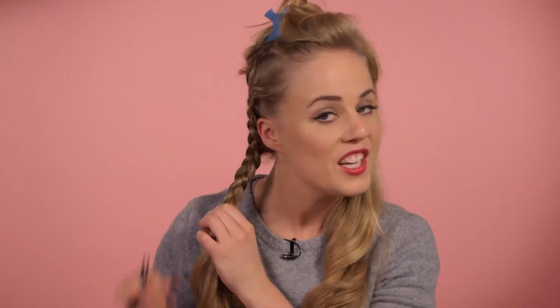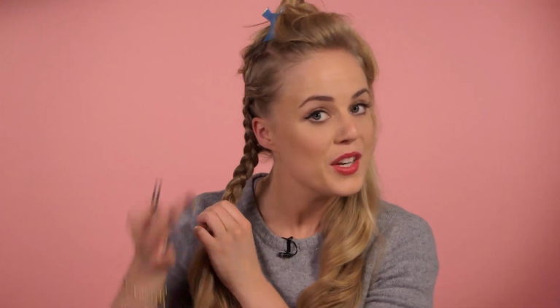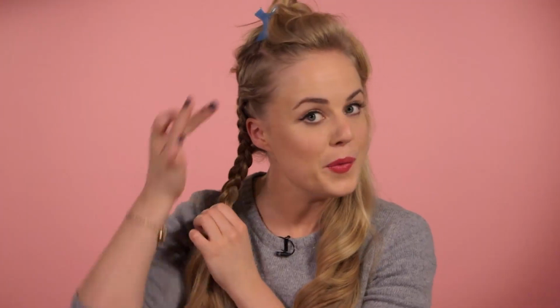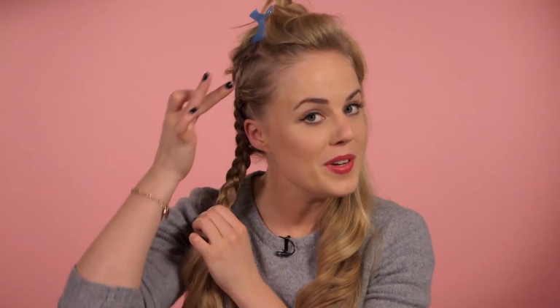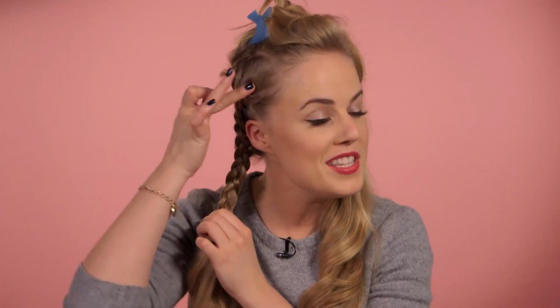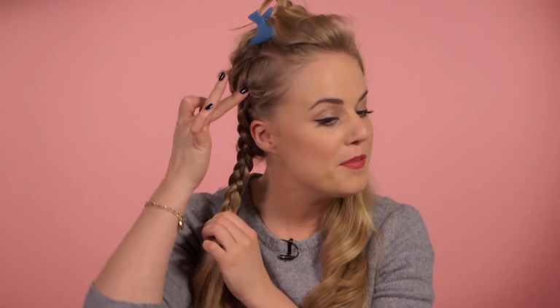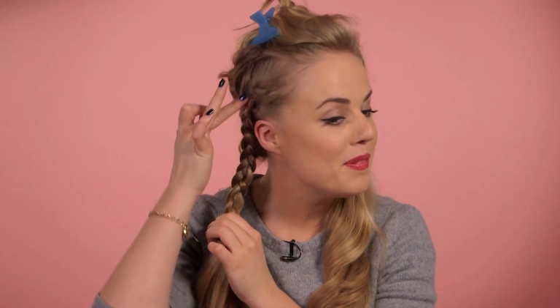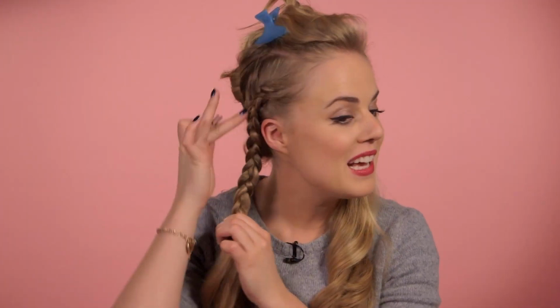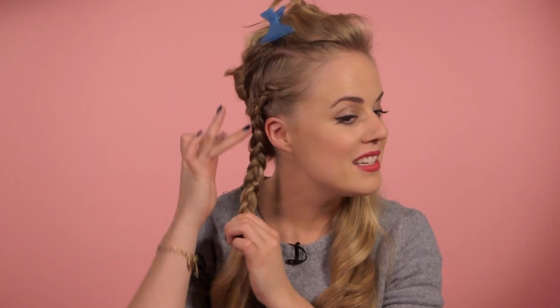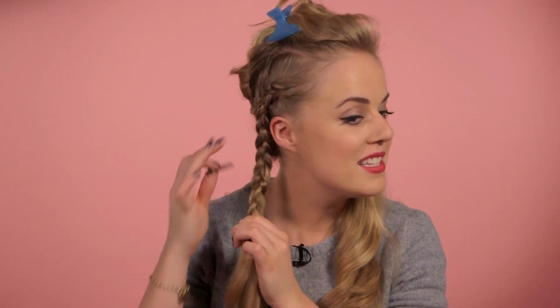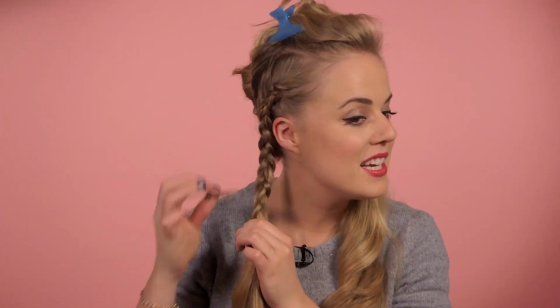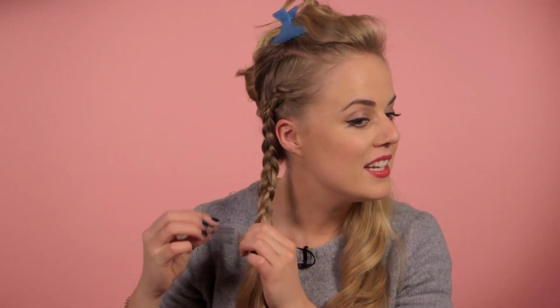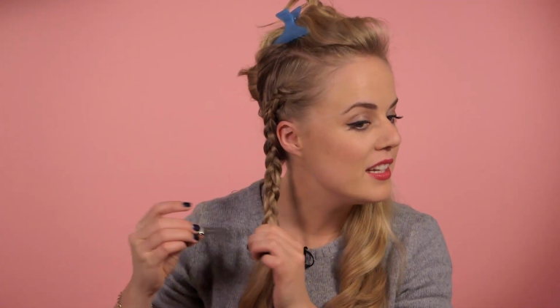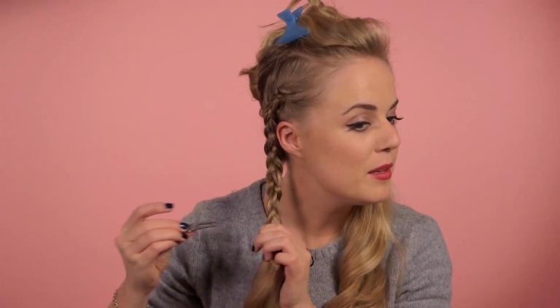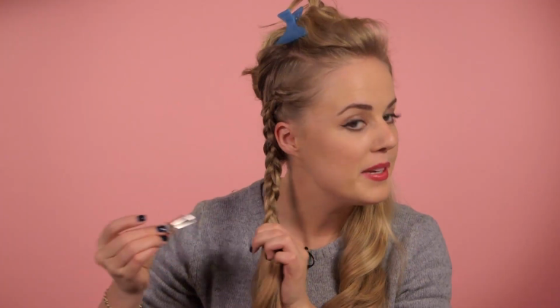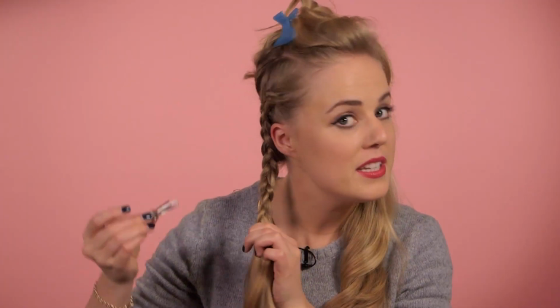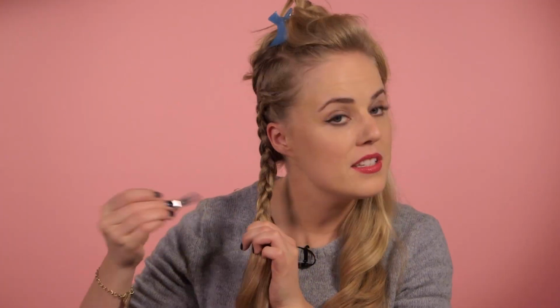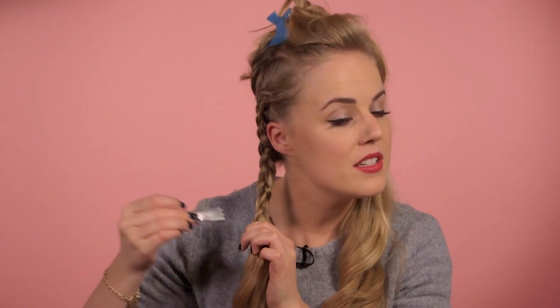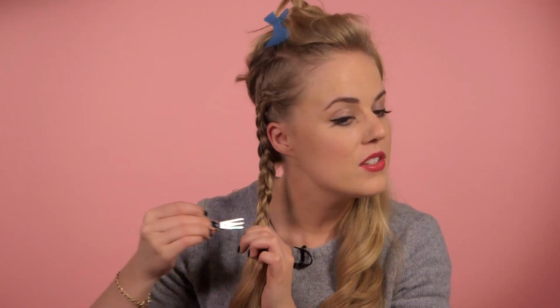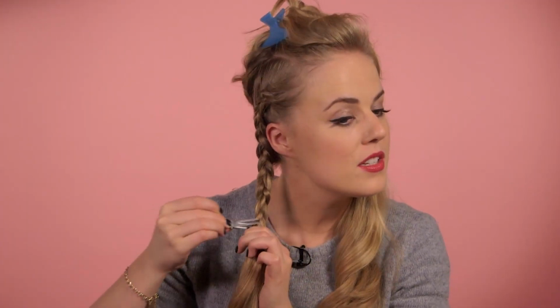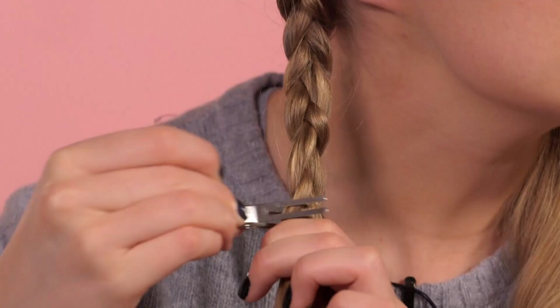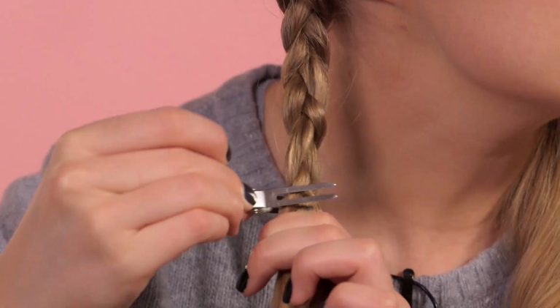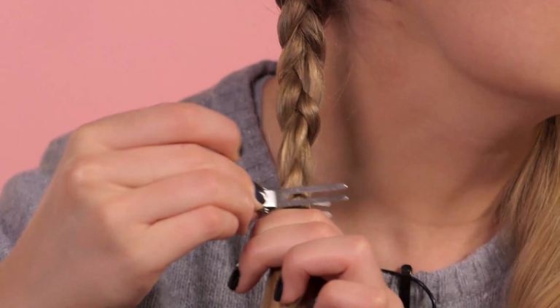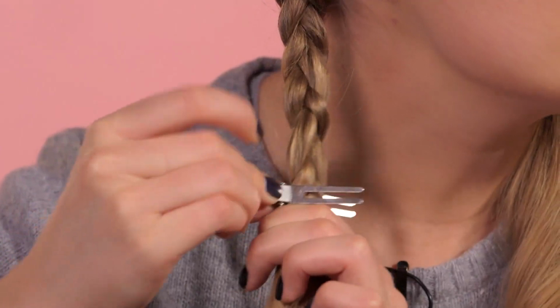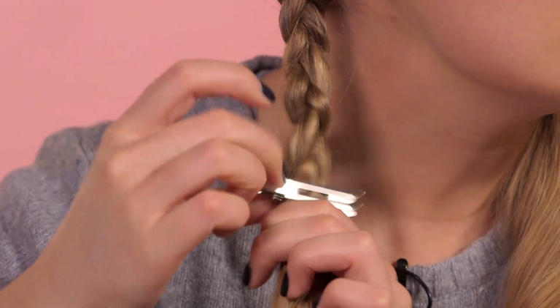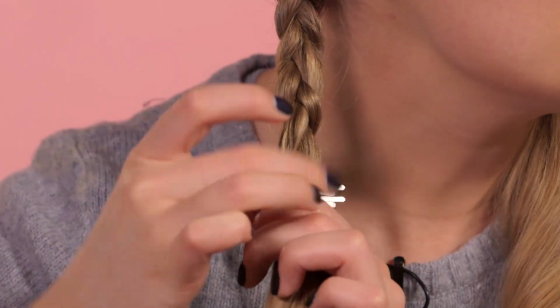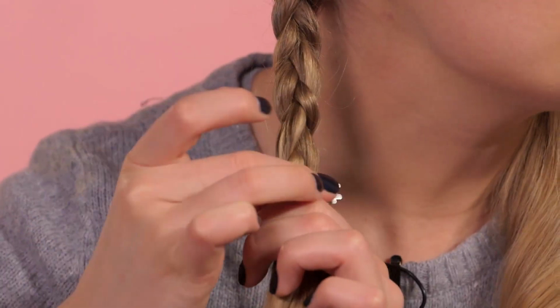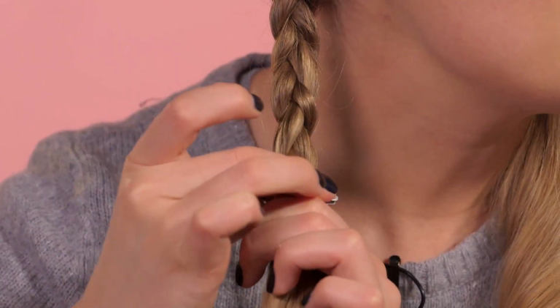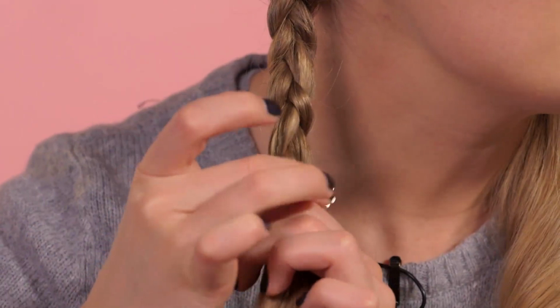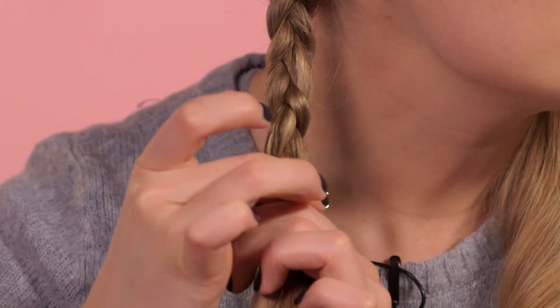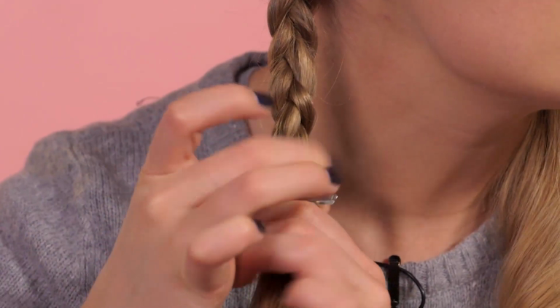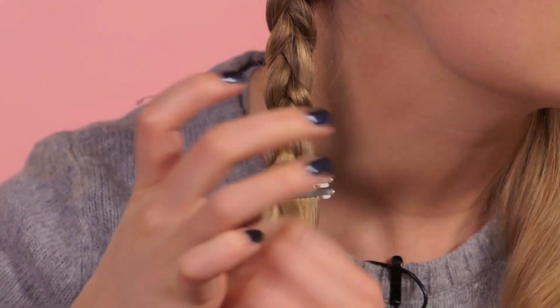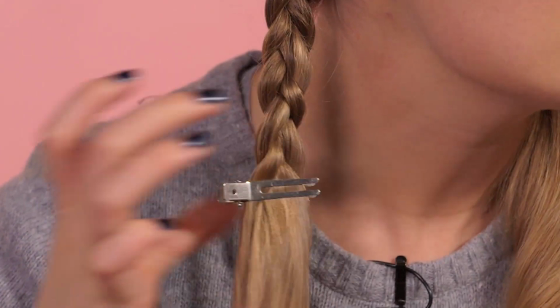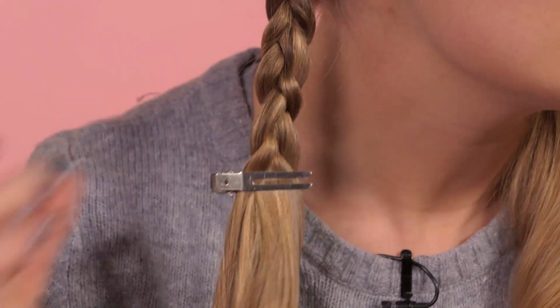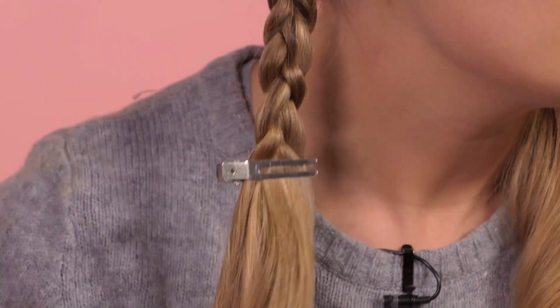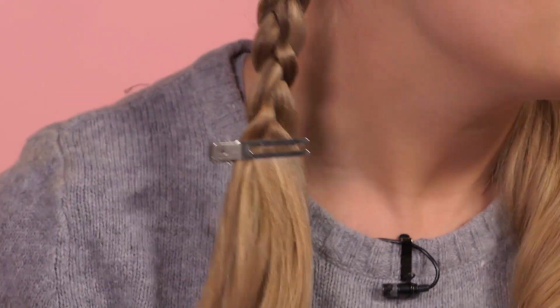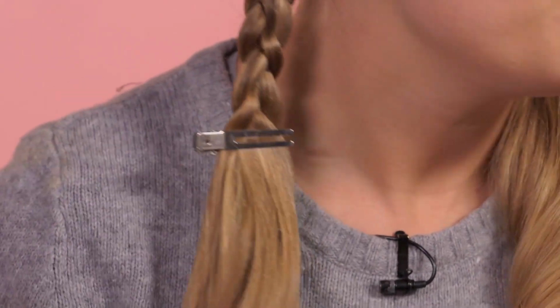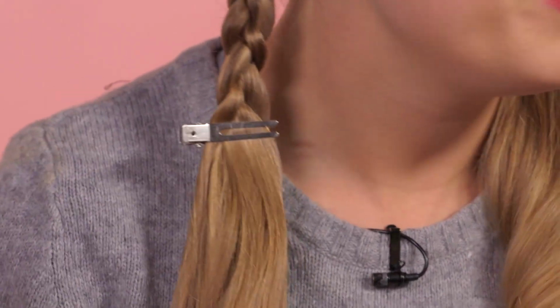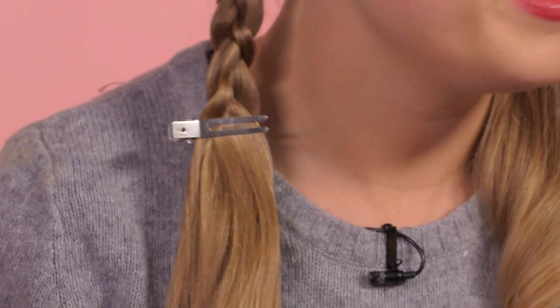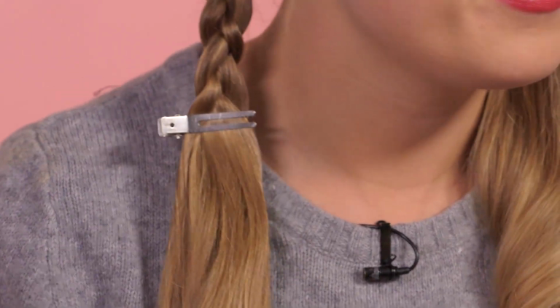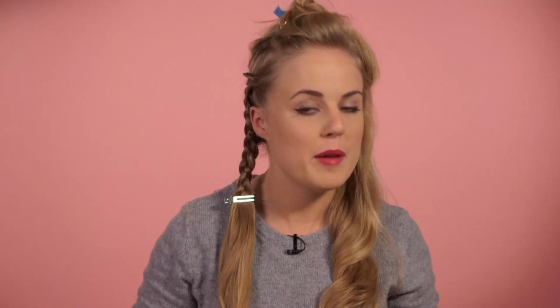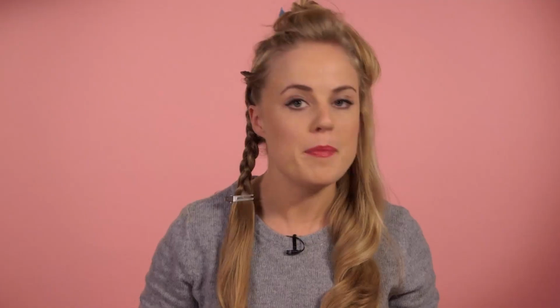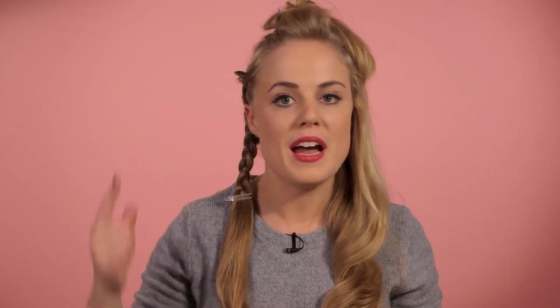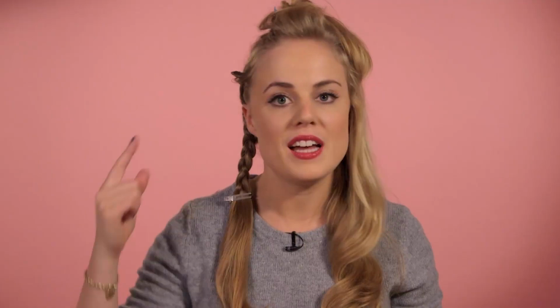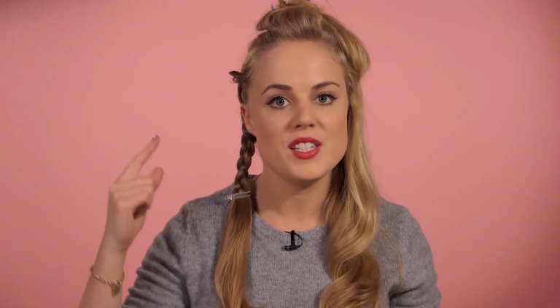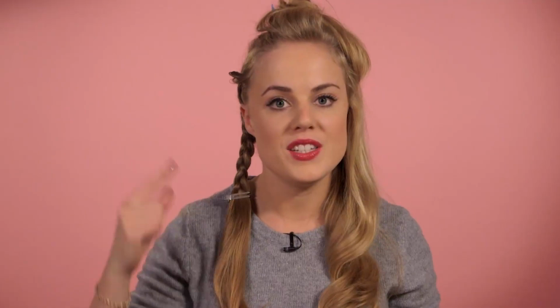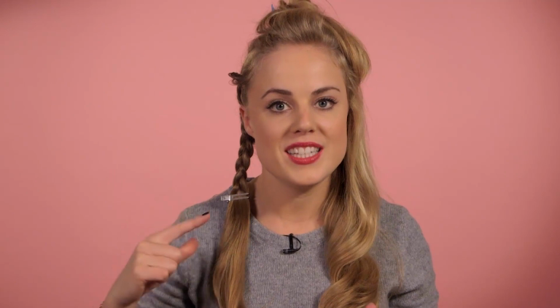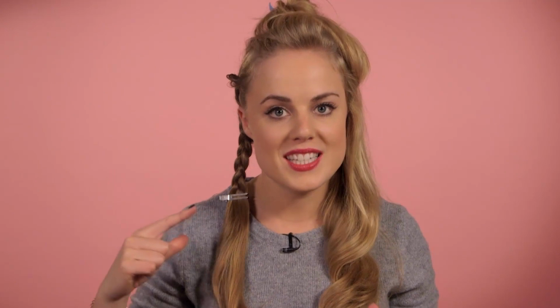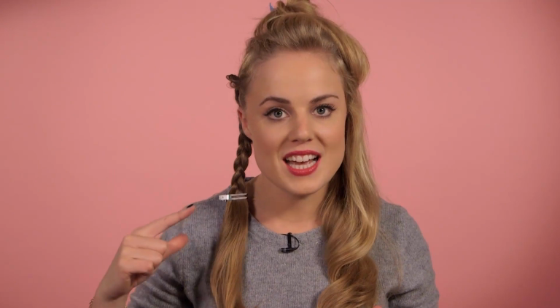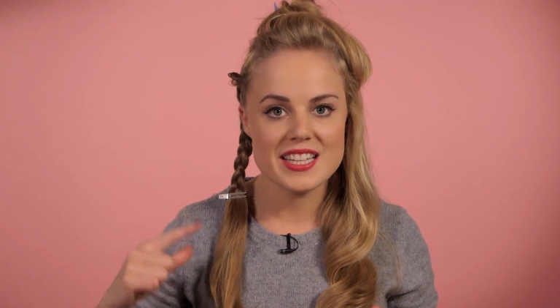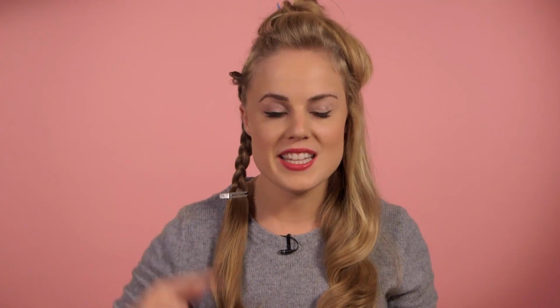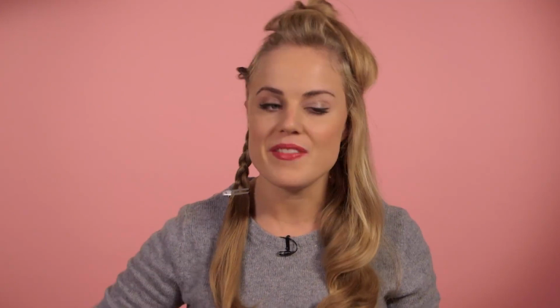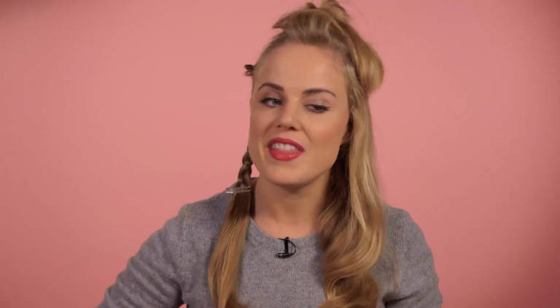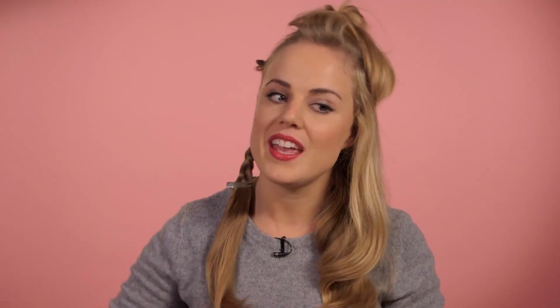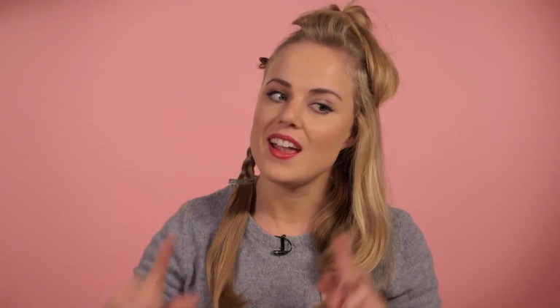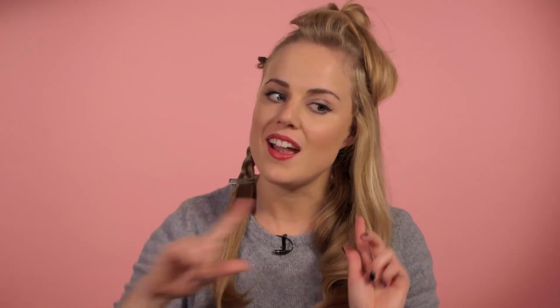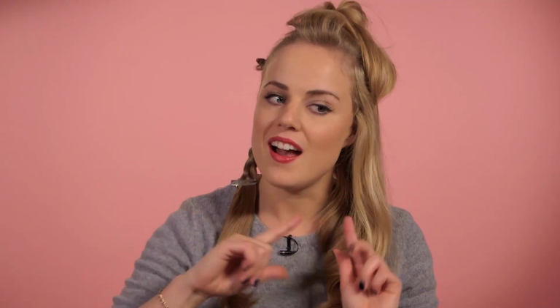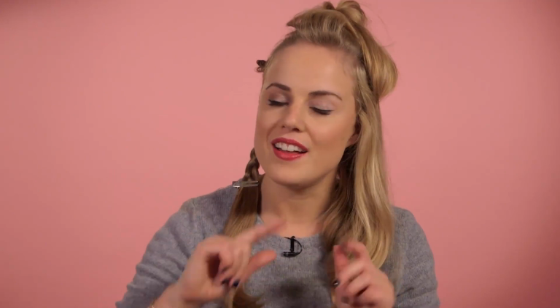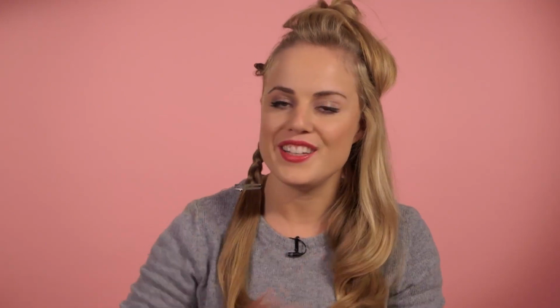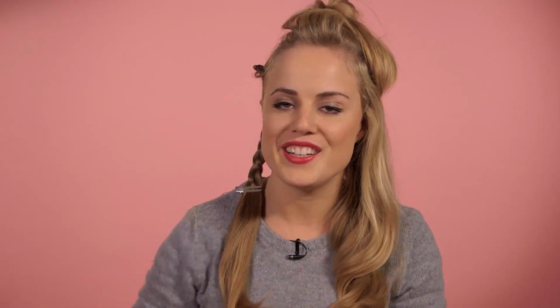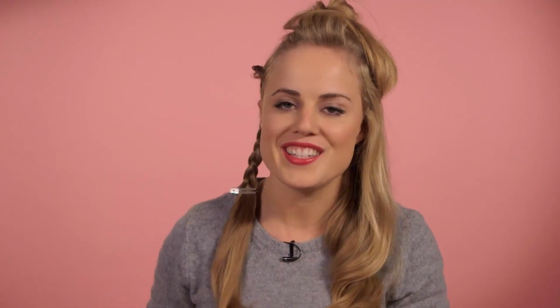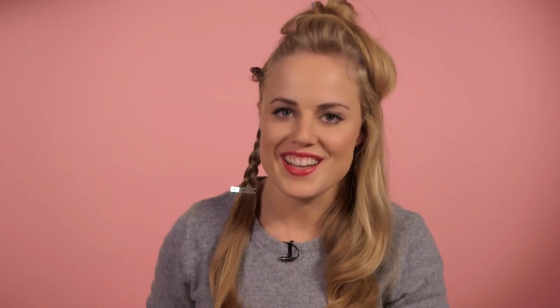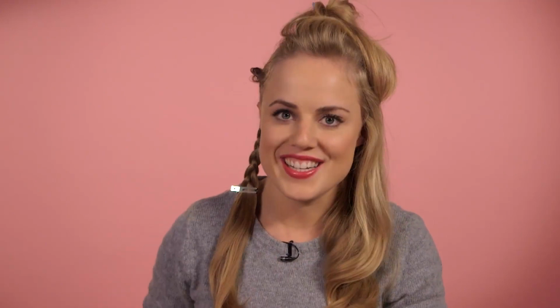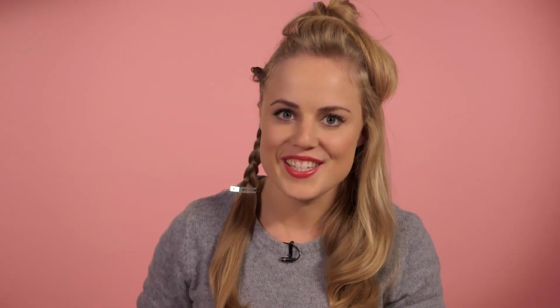Once you've plaited down a little bit, just secure in place with the grip and do the exact same thing on the other side.